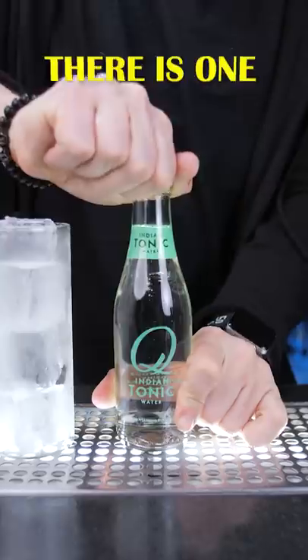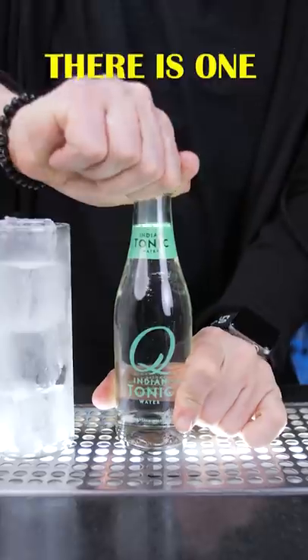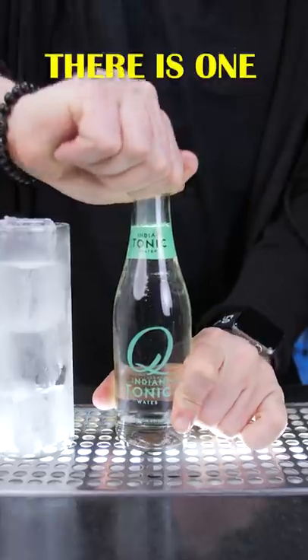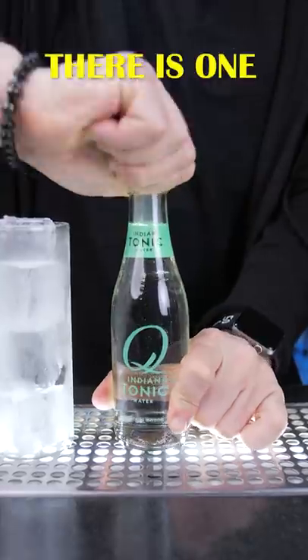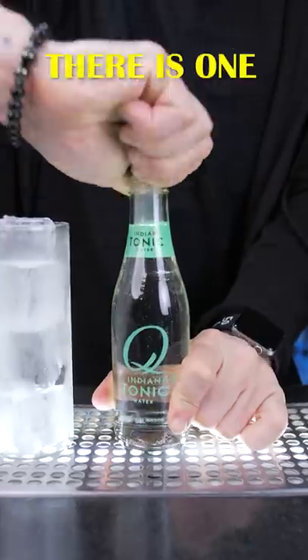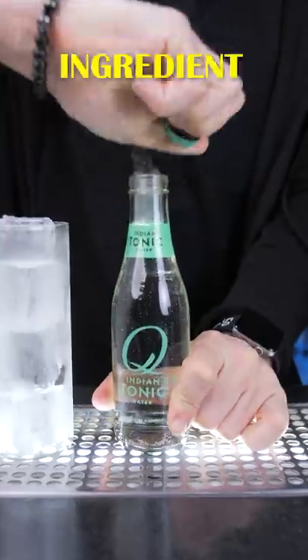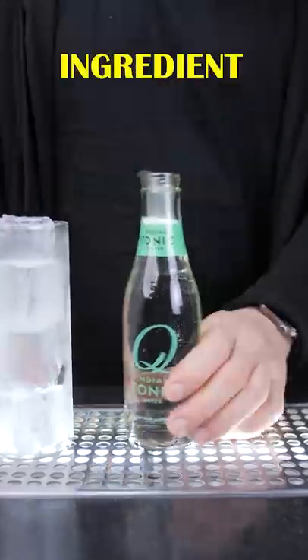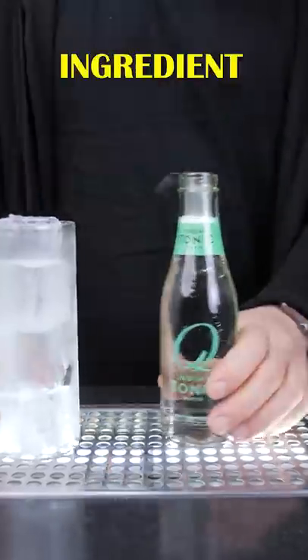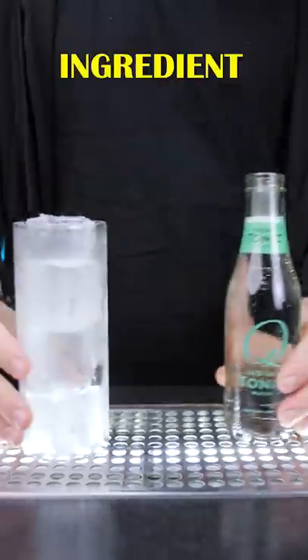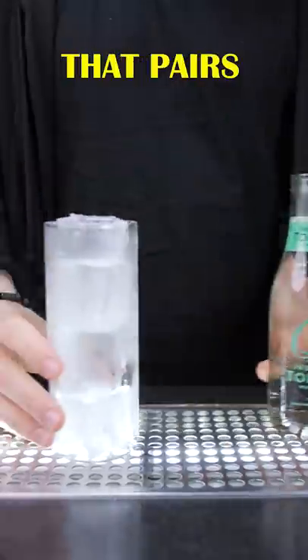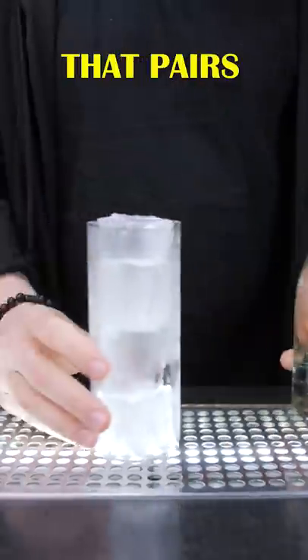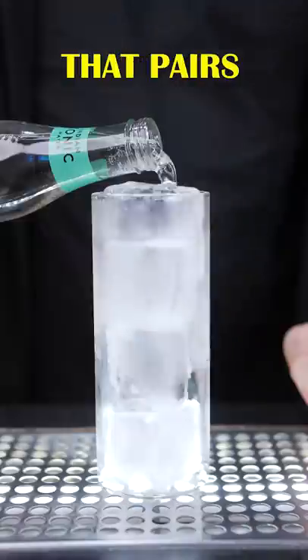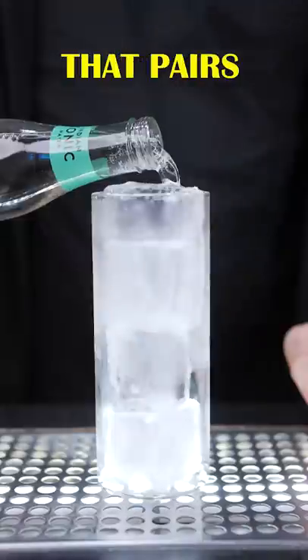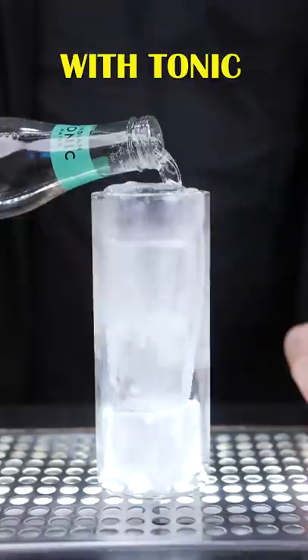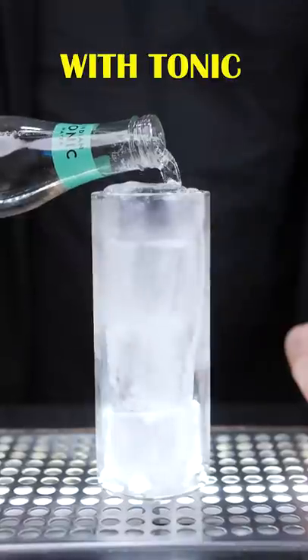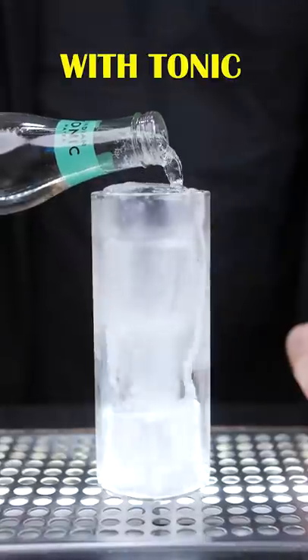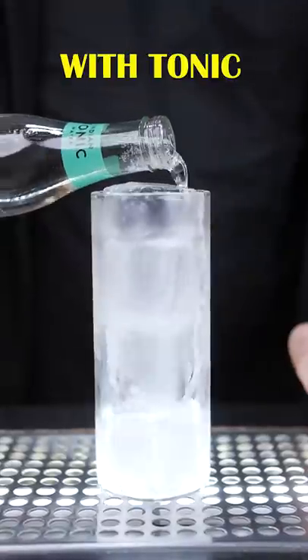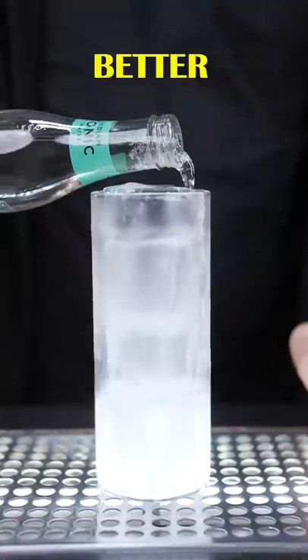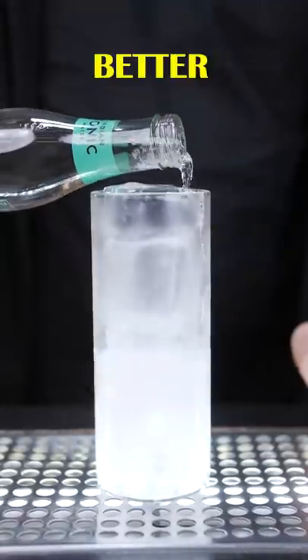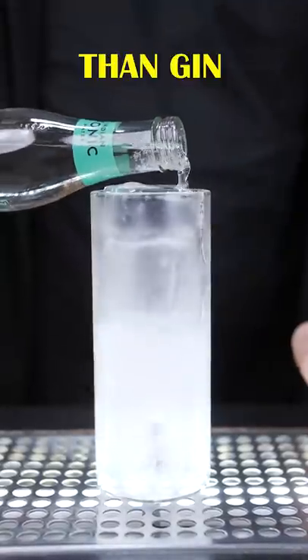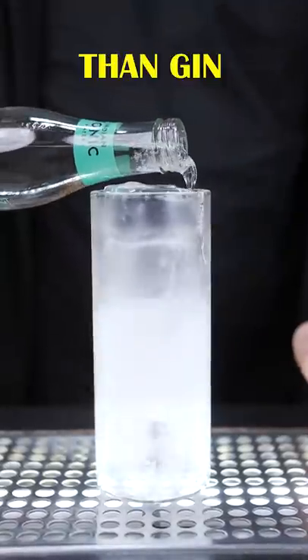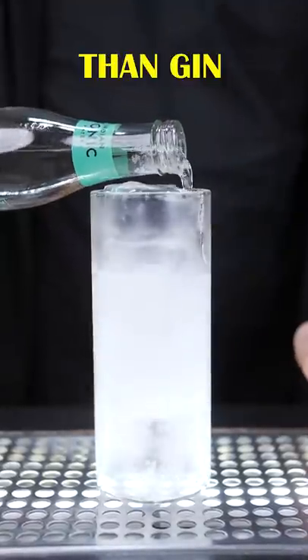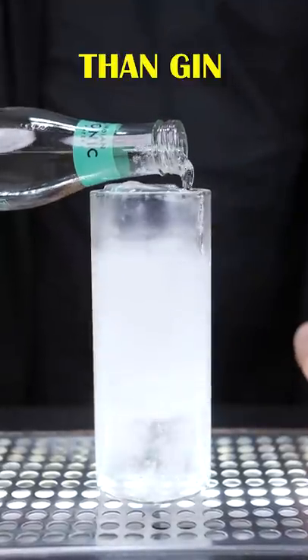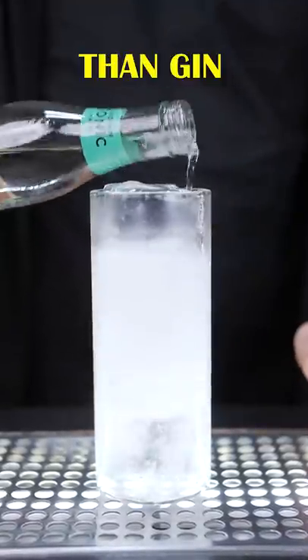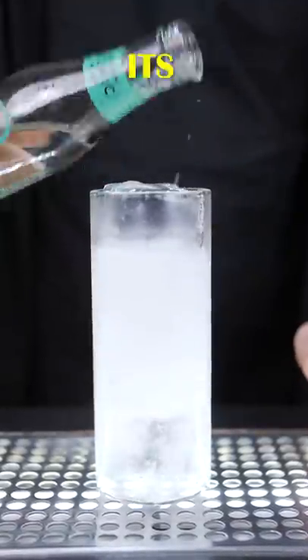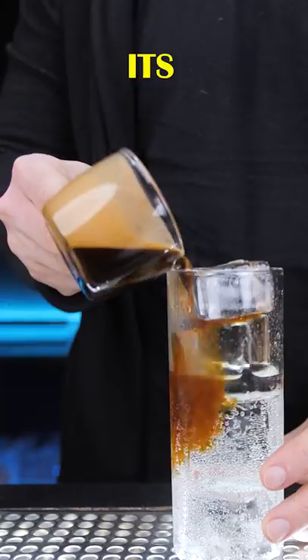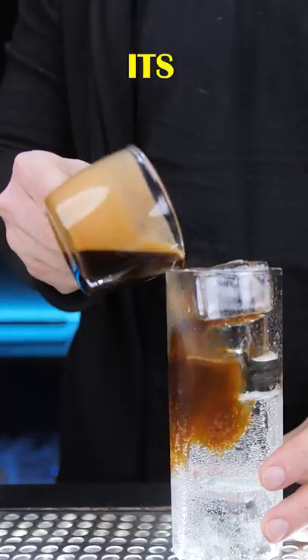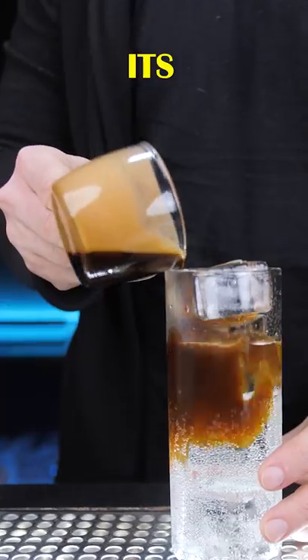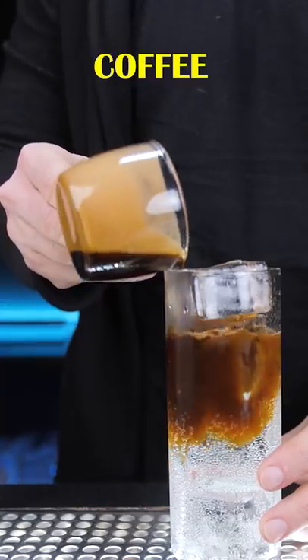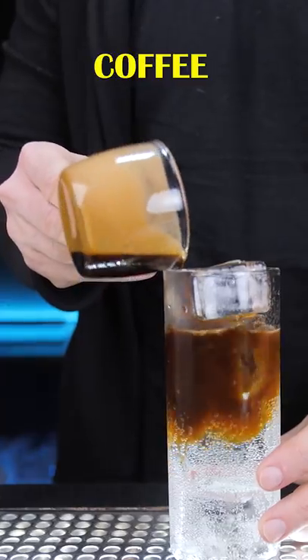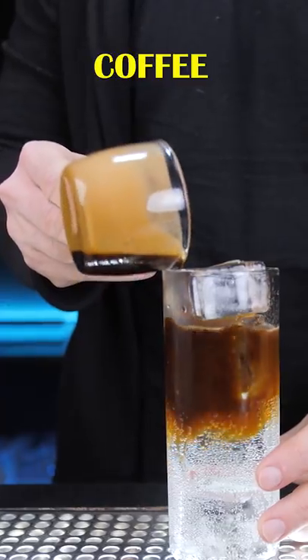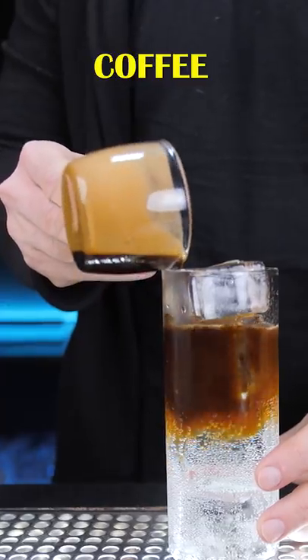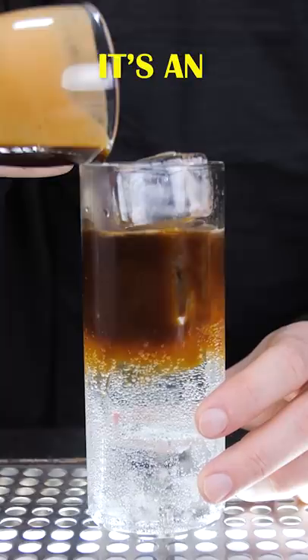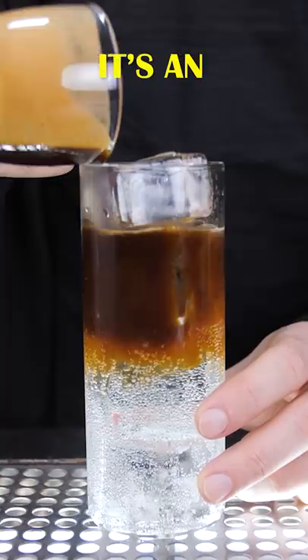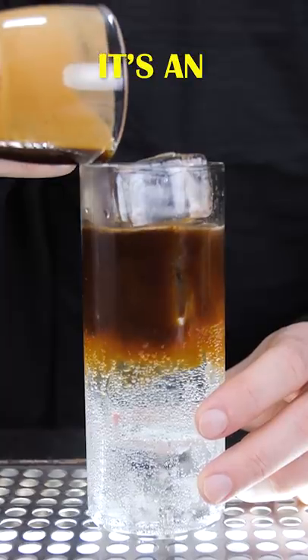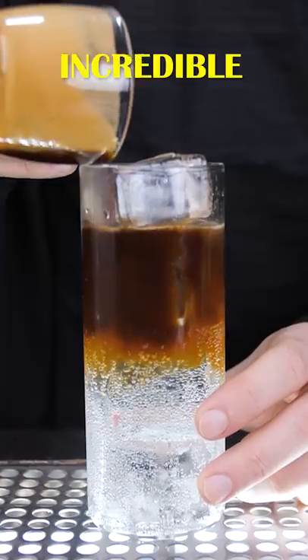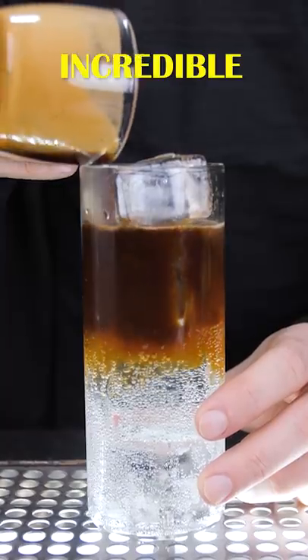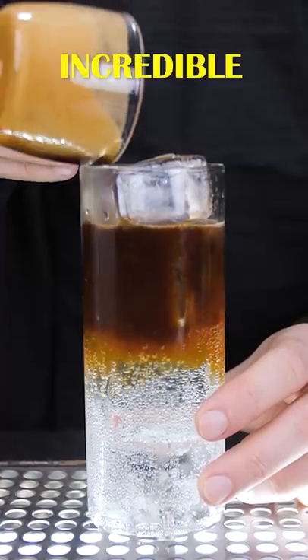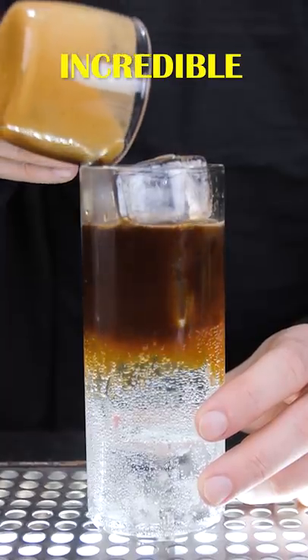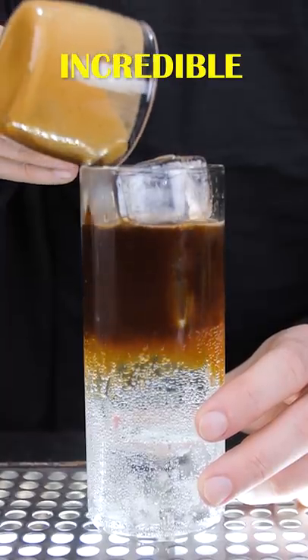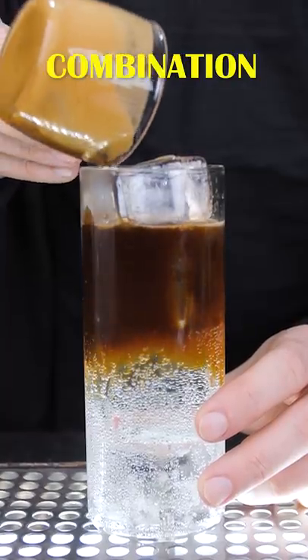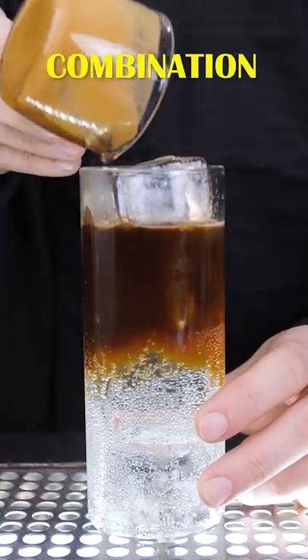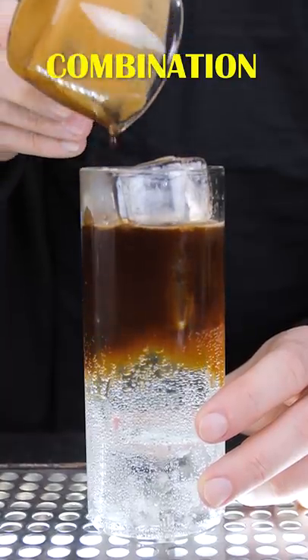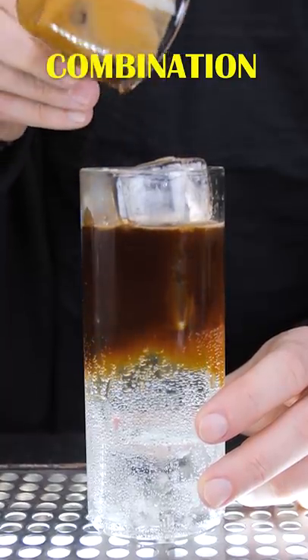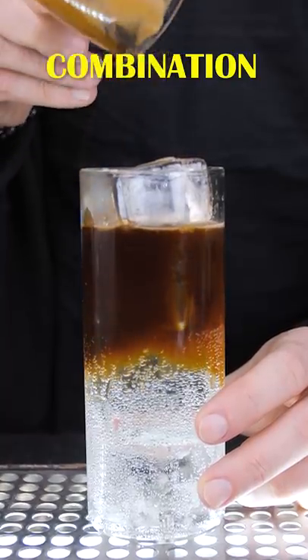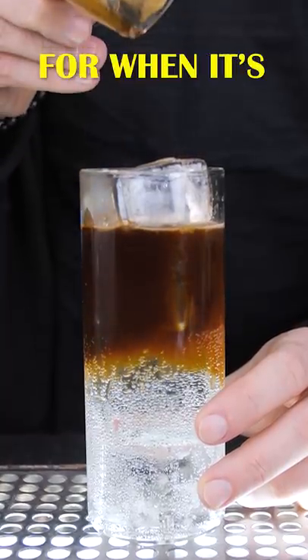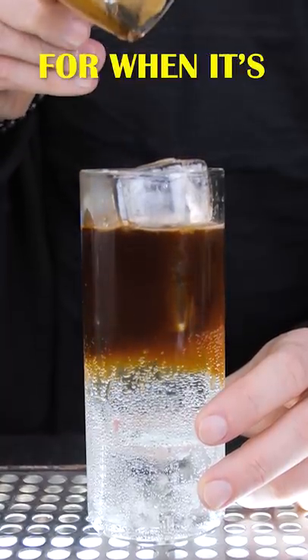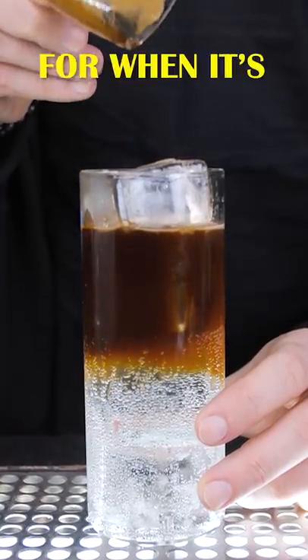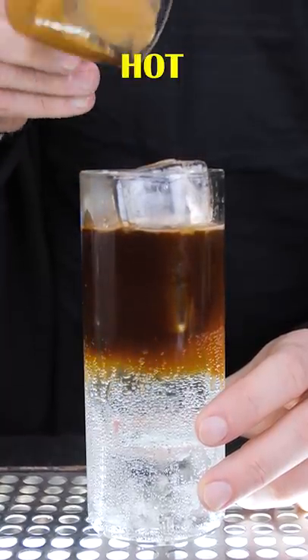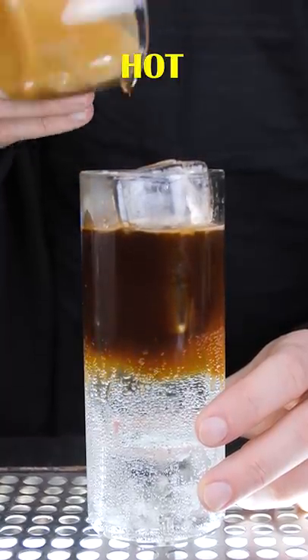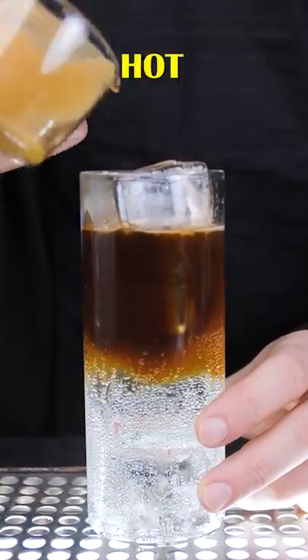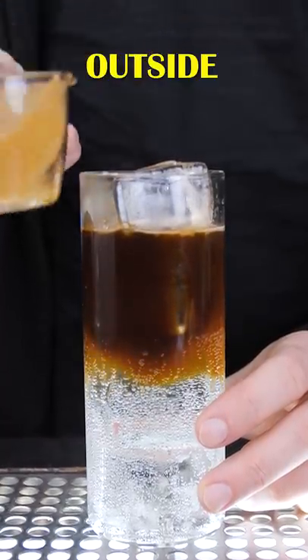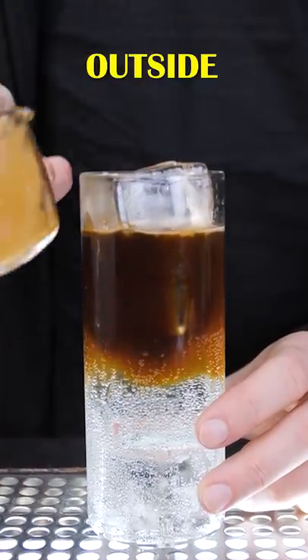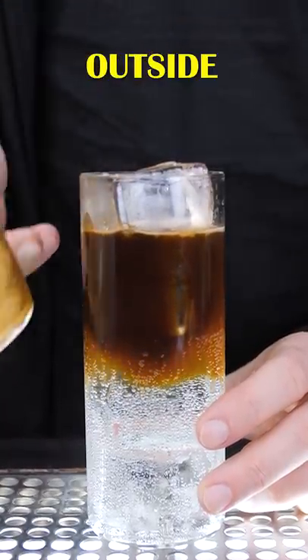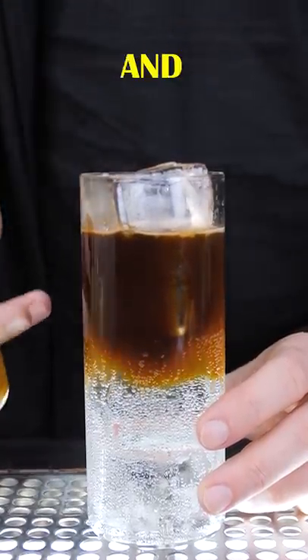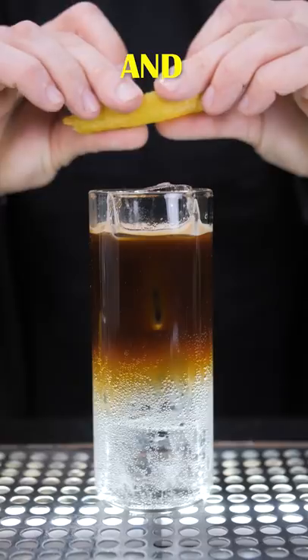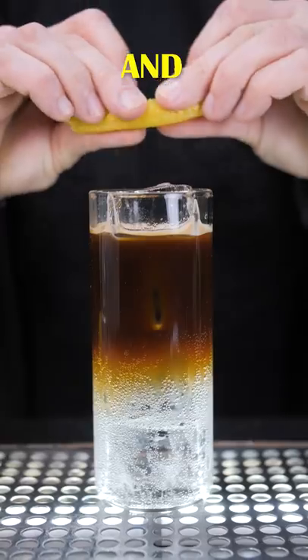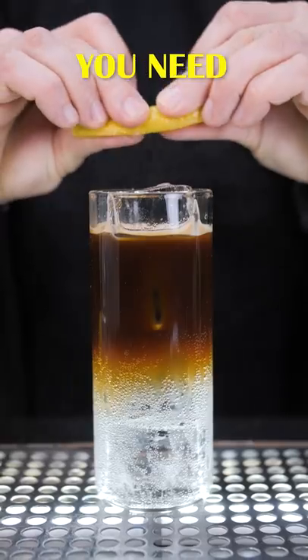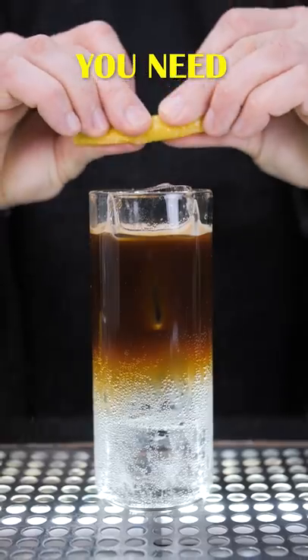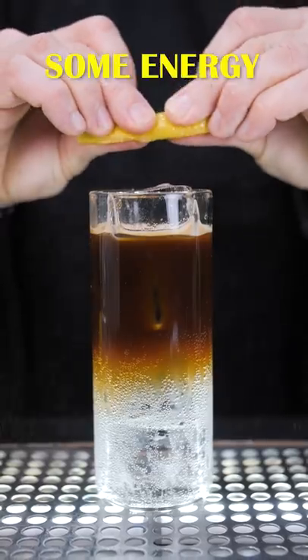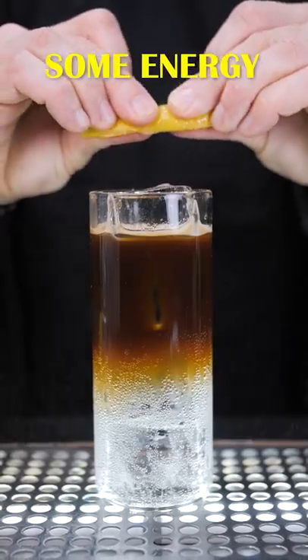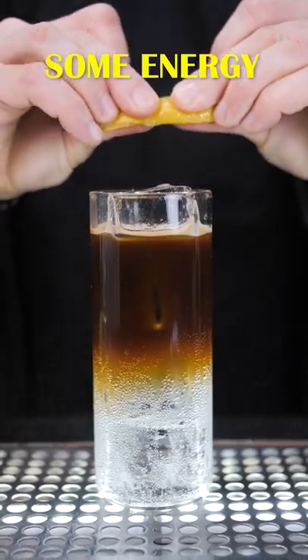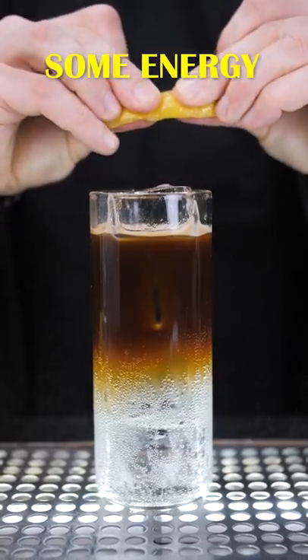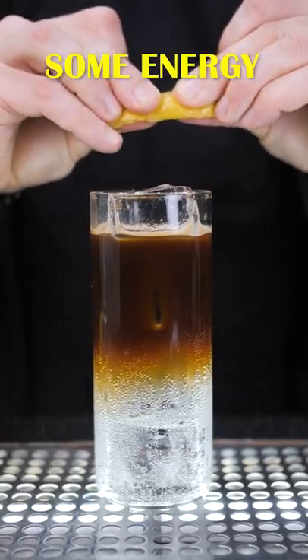There is one ingredient that pairs with tonic better than gin — it's coffee. It's an incredible combination for when it's hot outside and you need some energy.